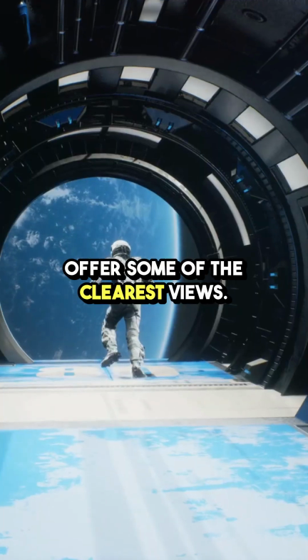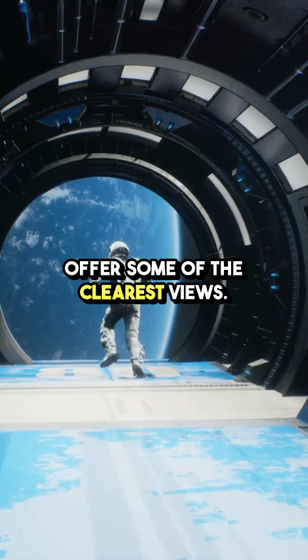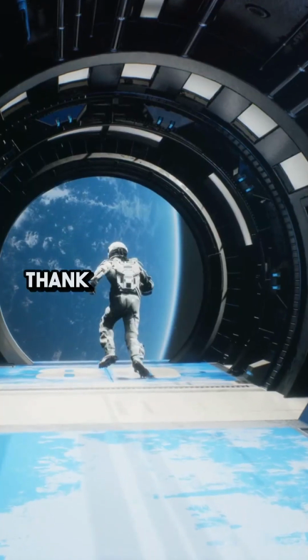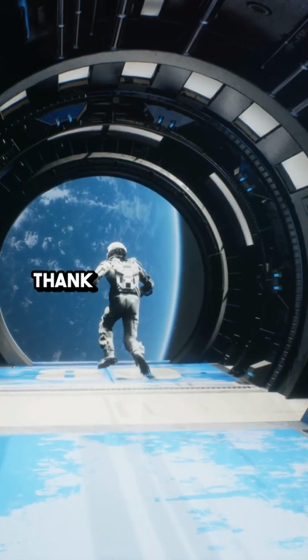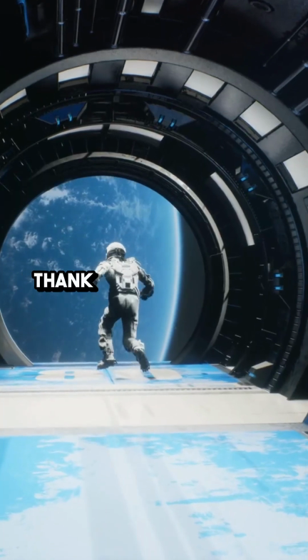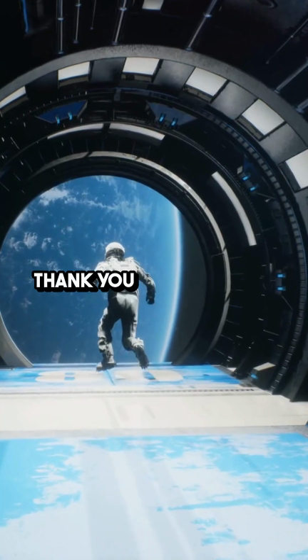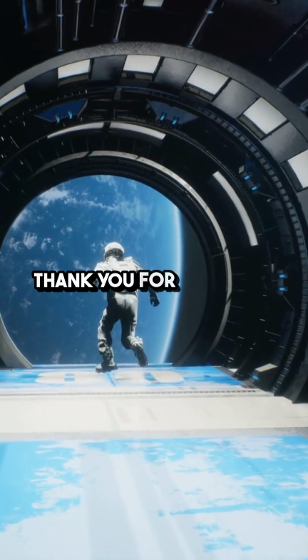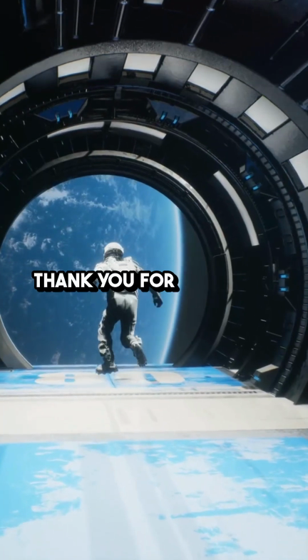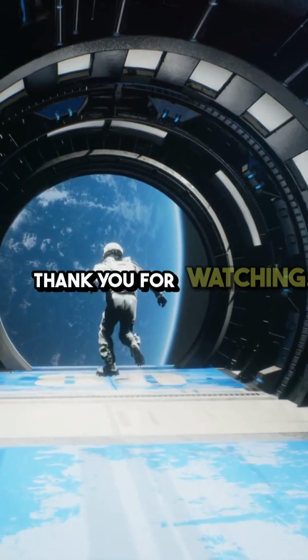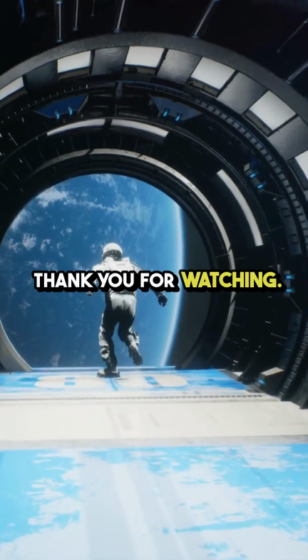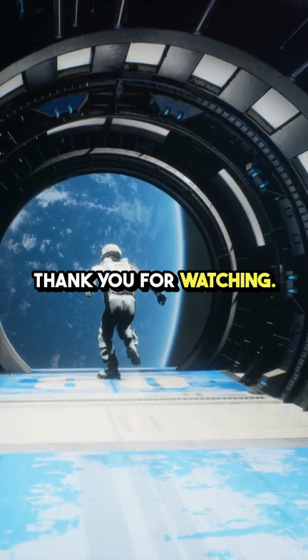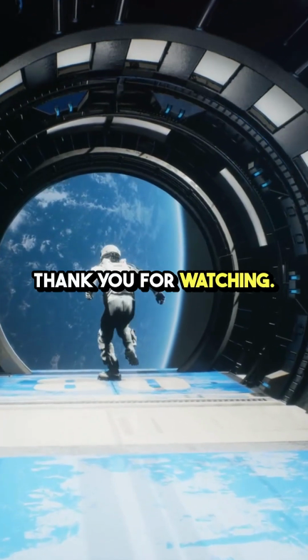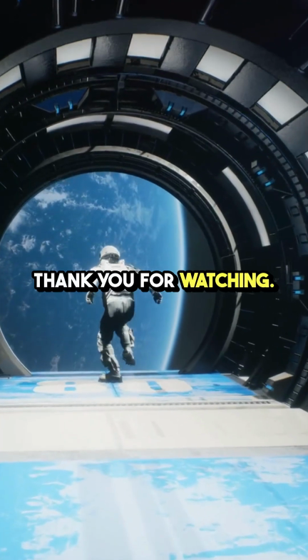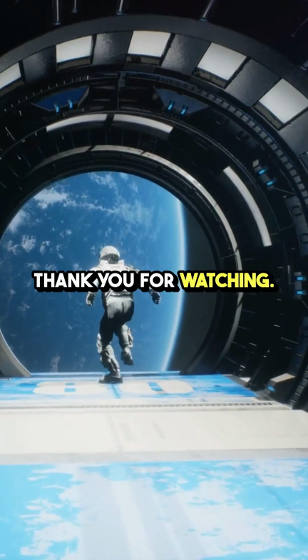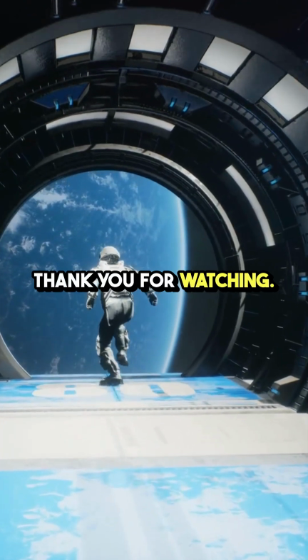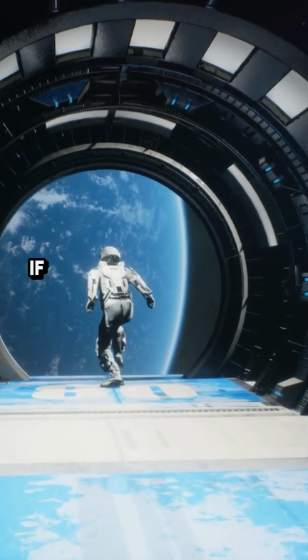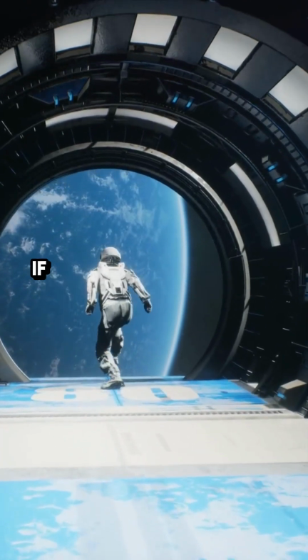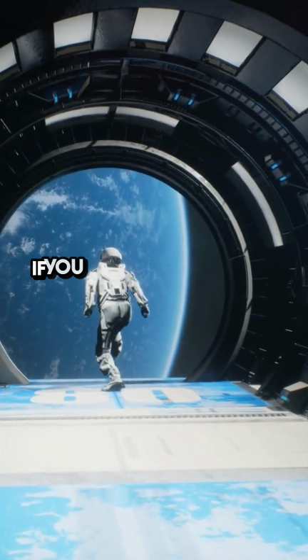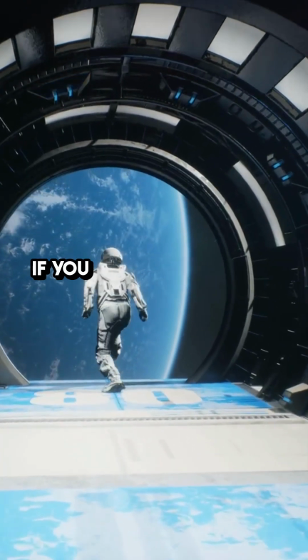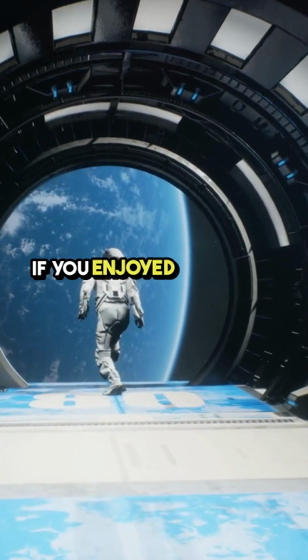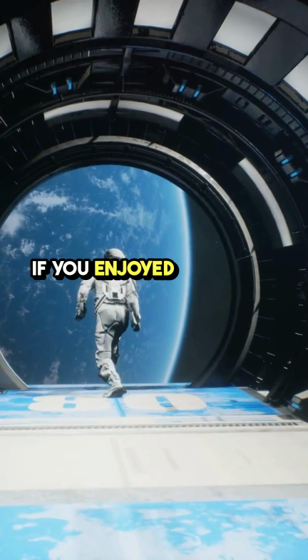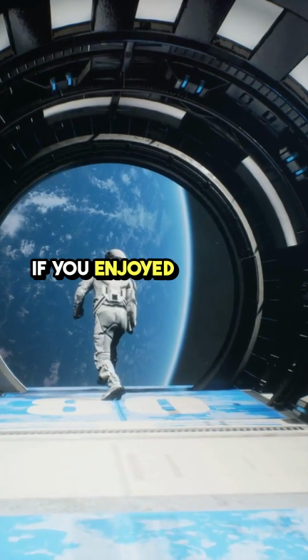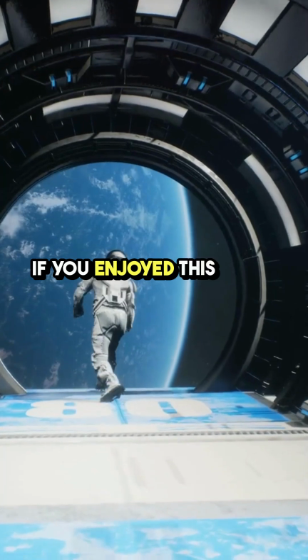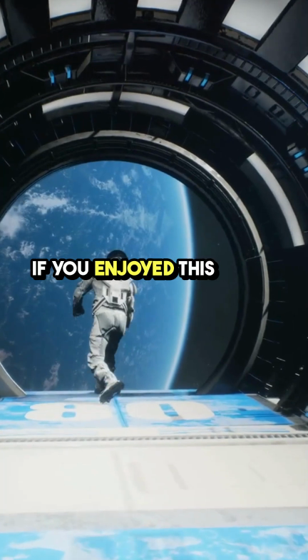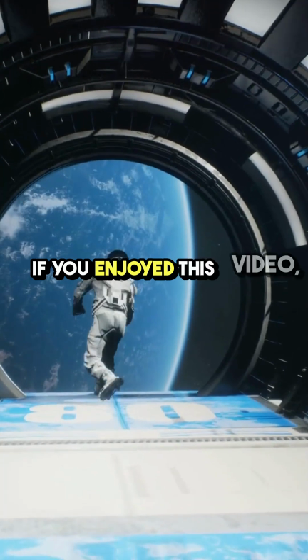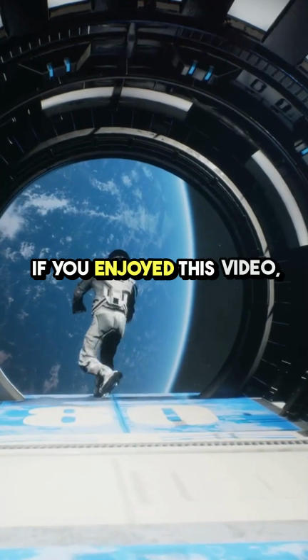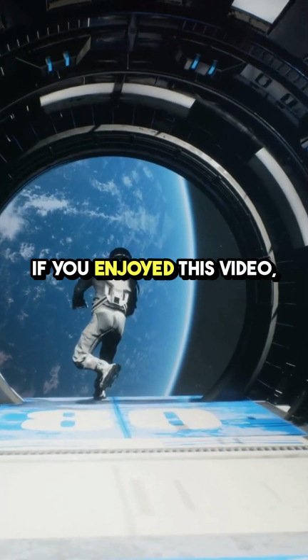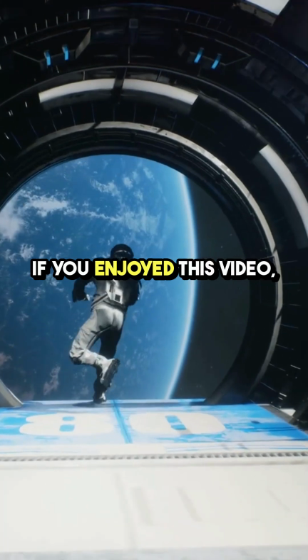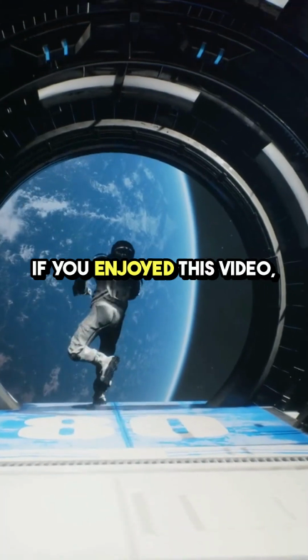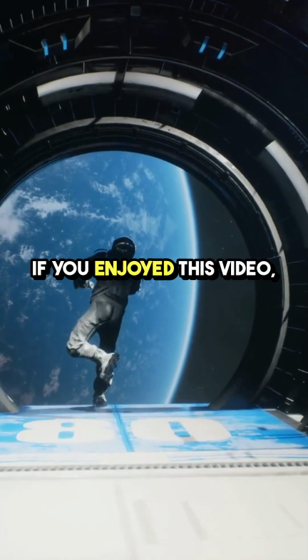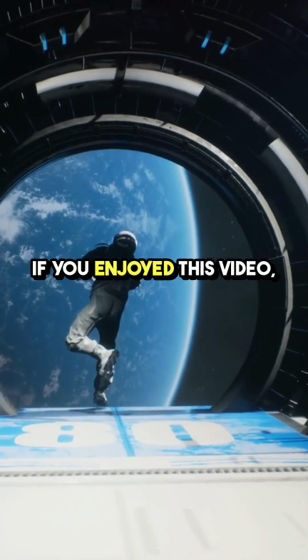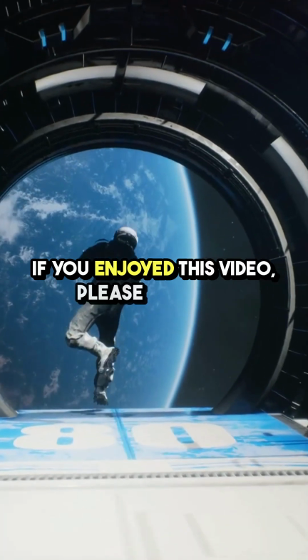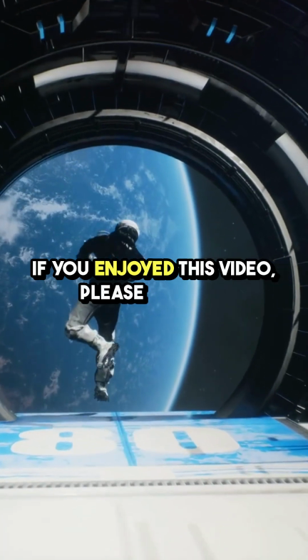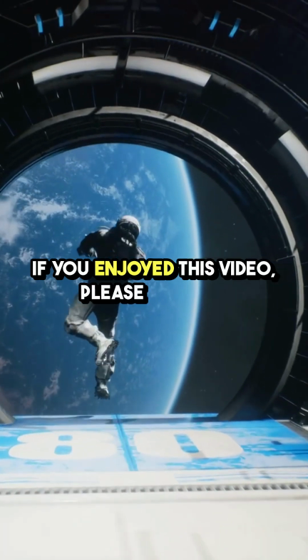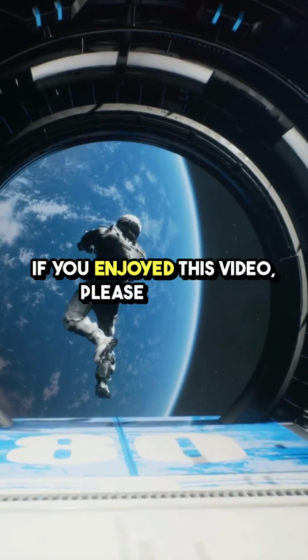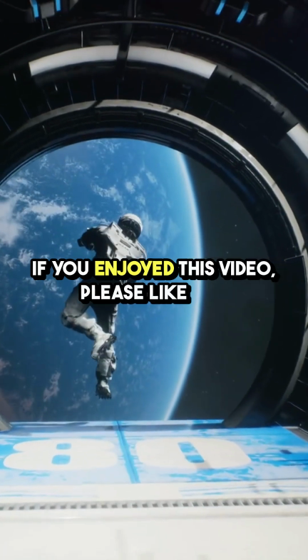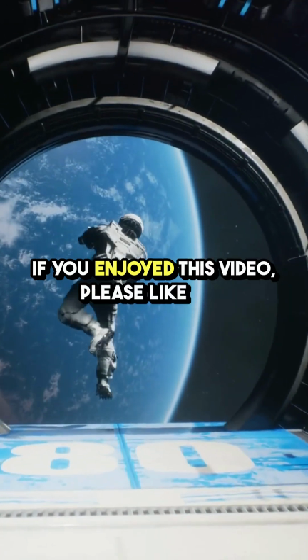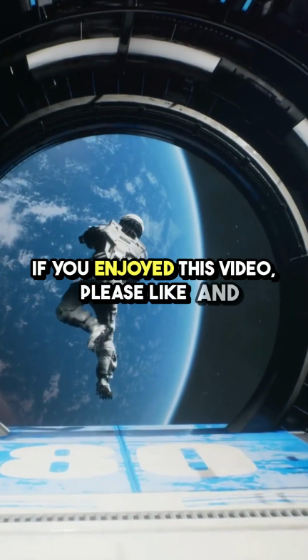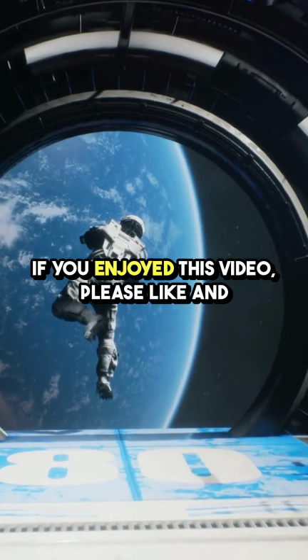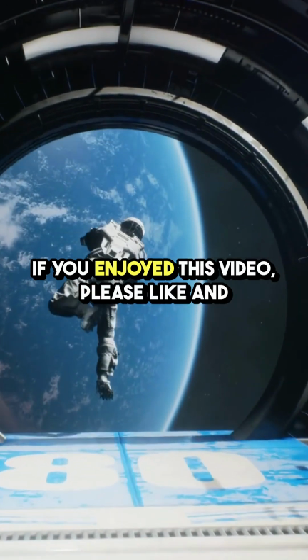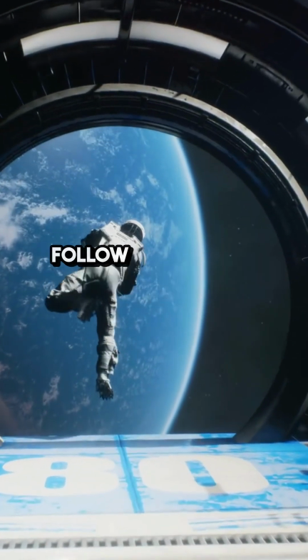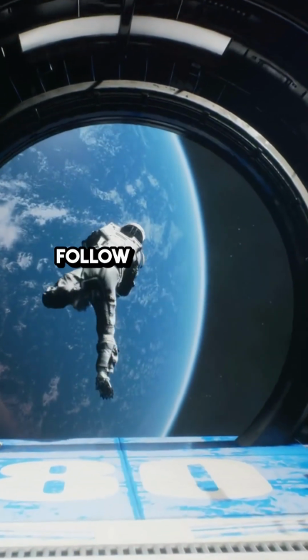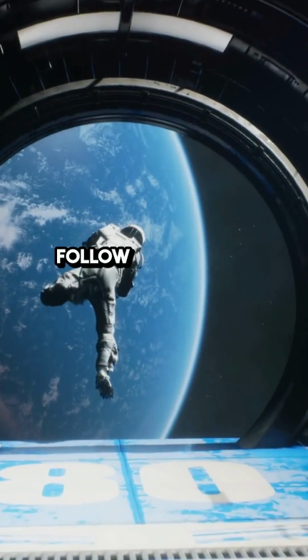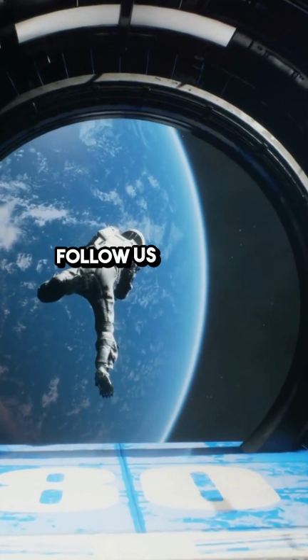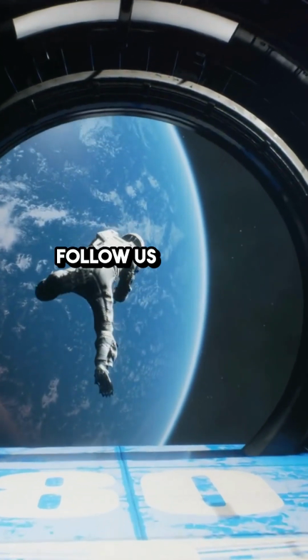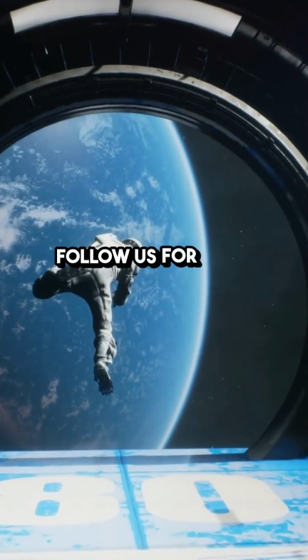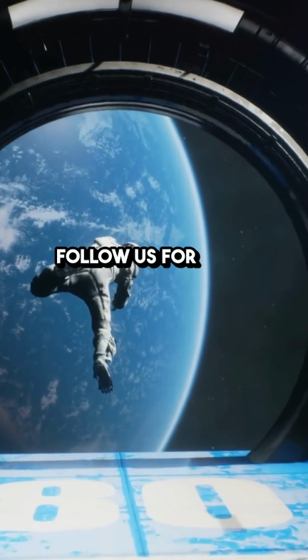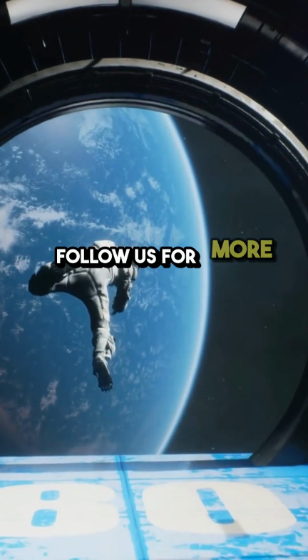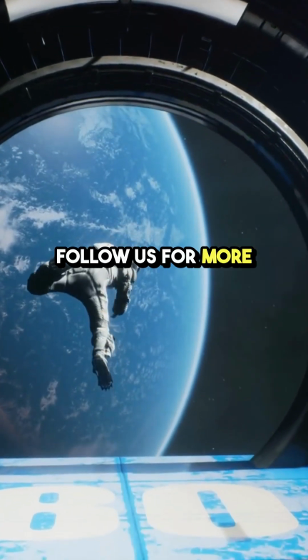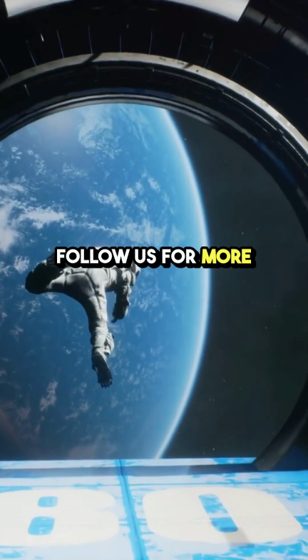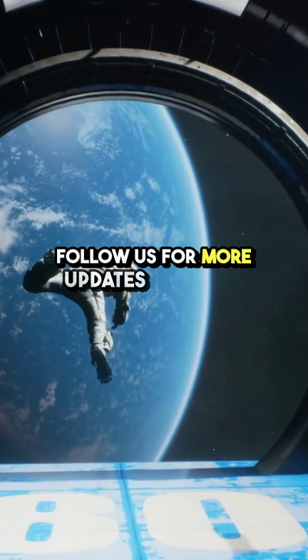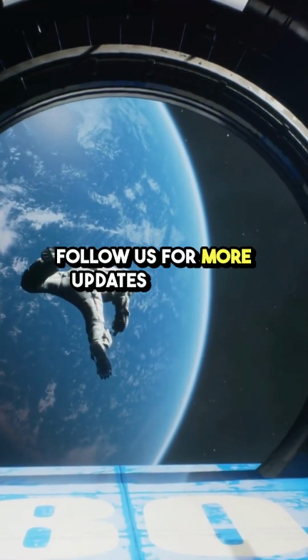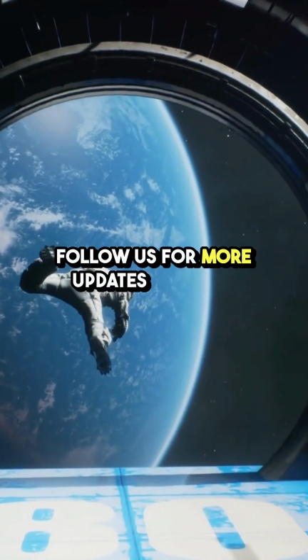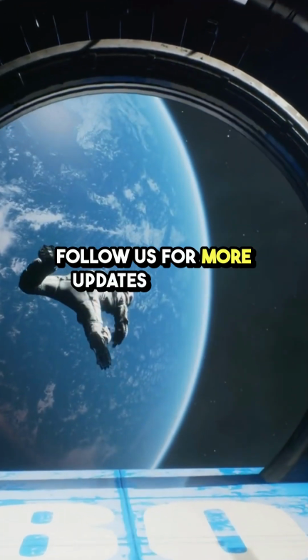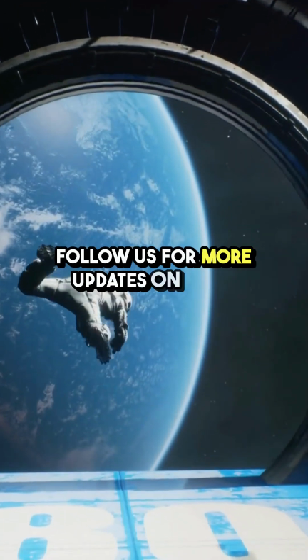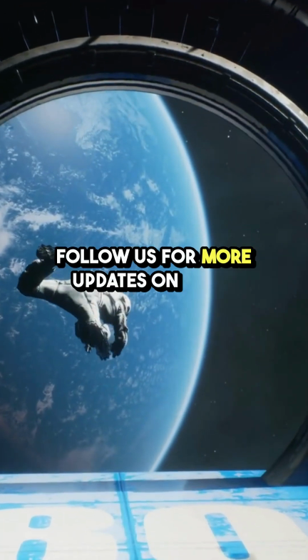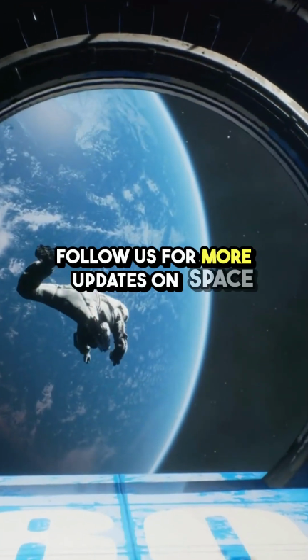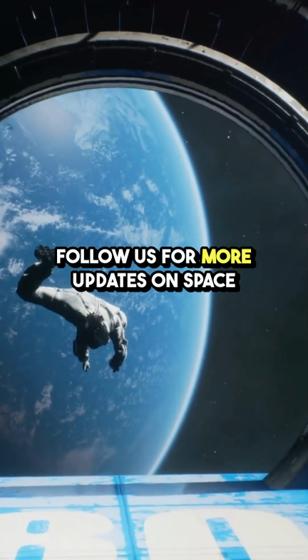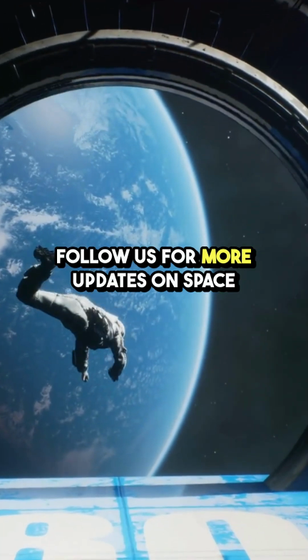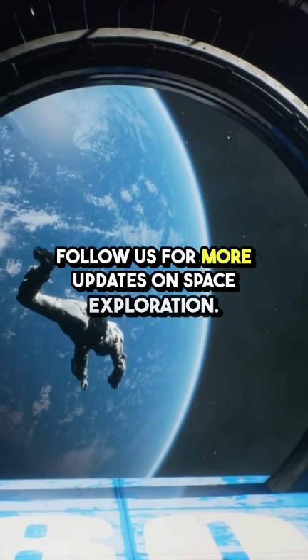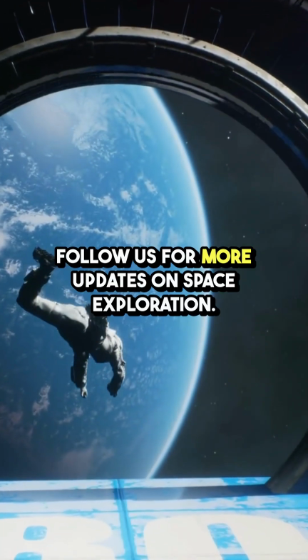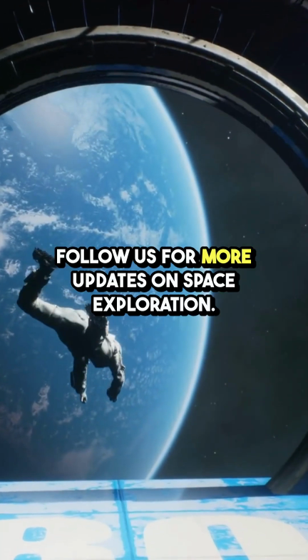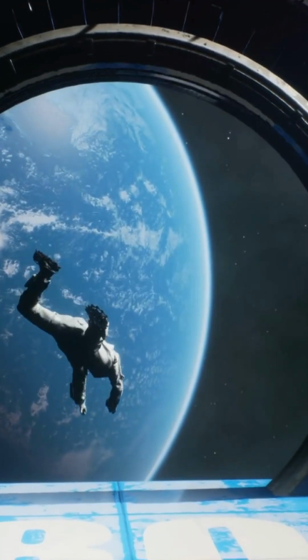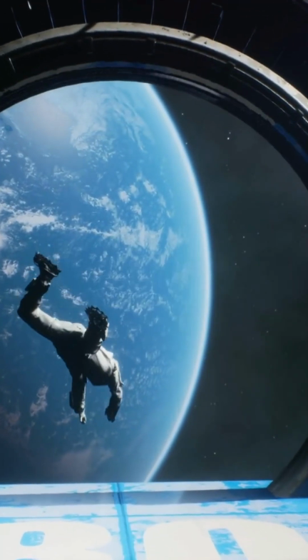Thank you for watching. If you enjoyed this video, please like and follow us for more updates on space exploration.